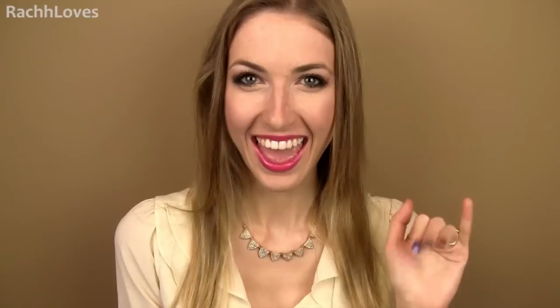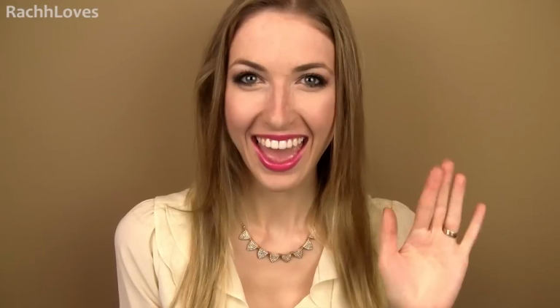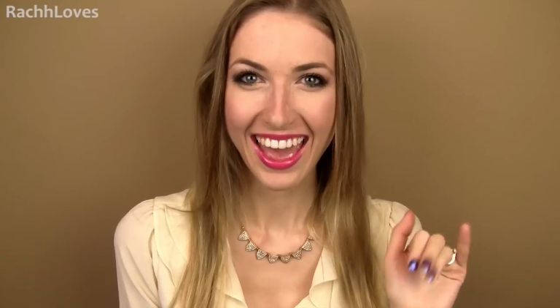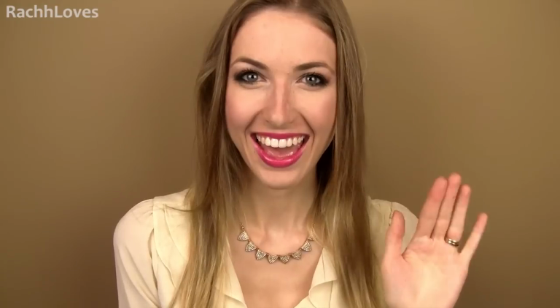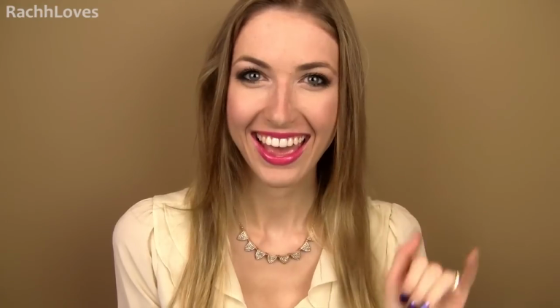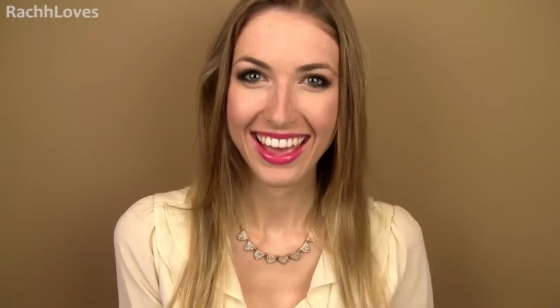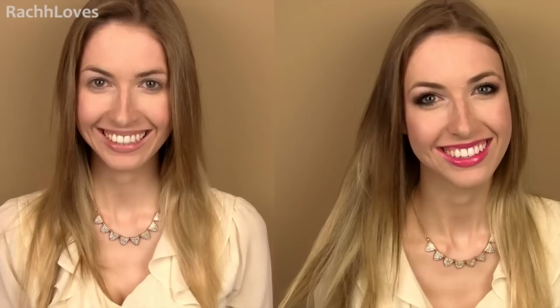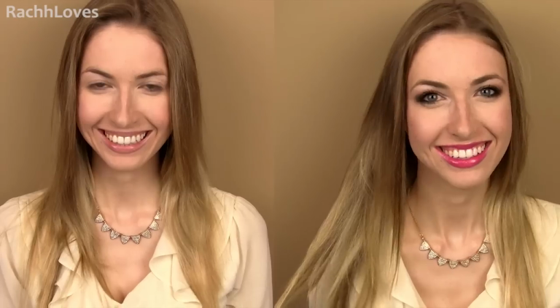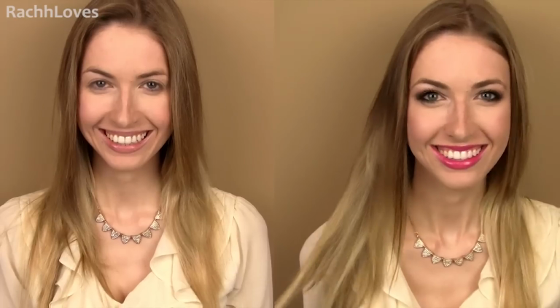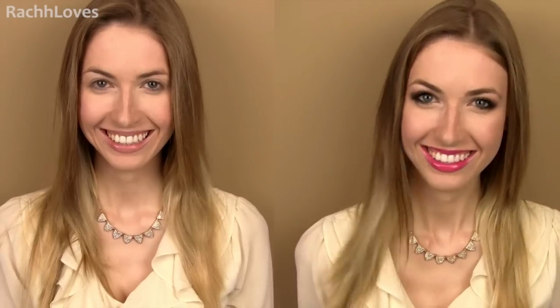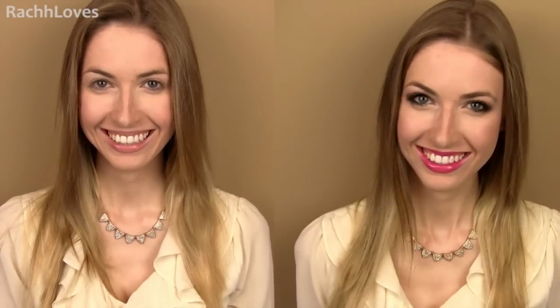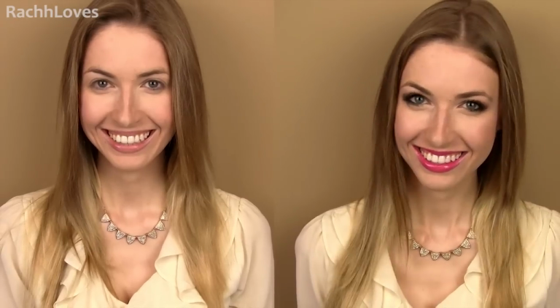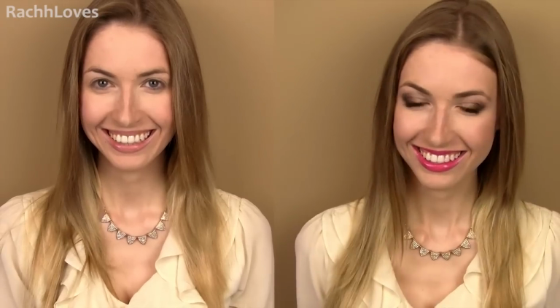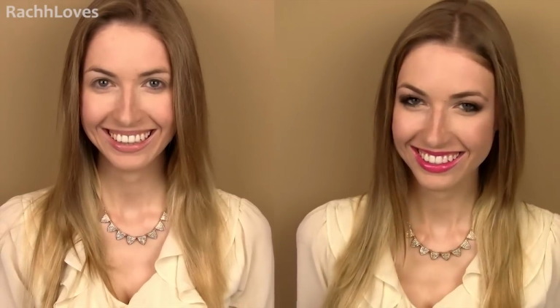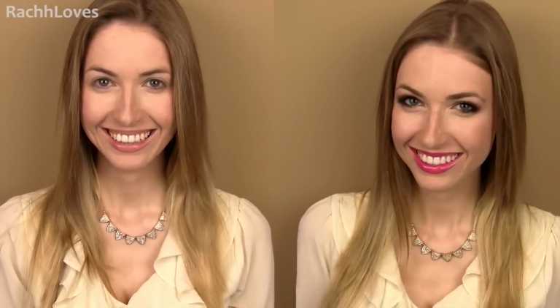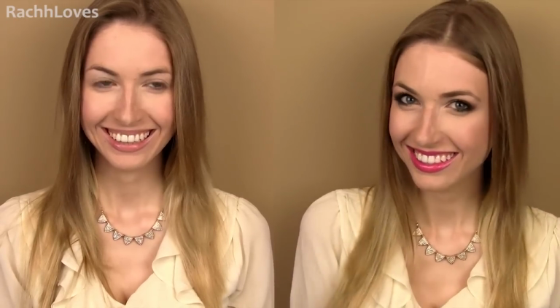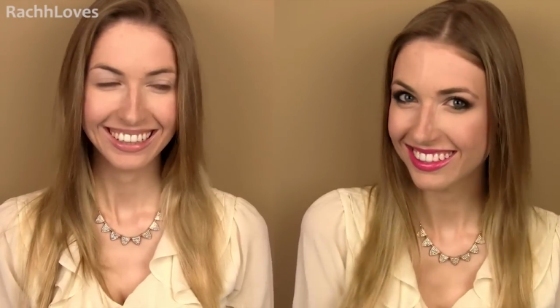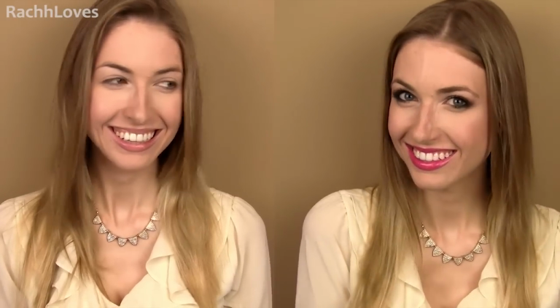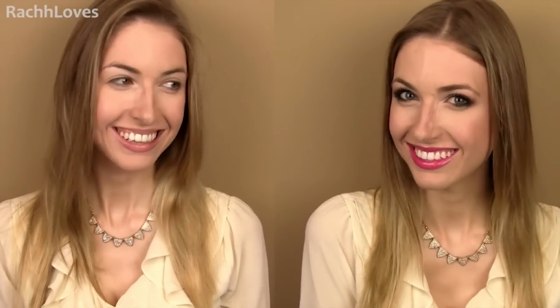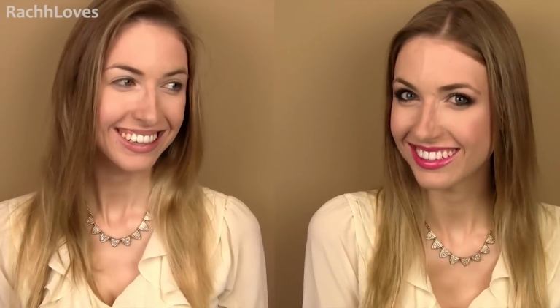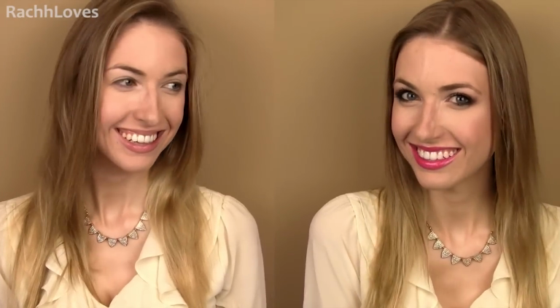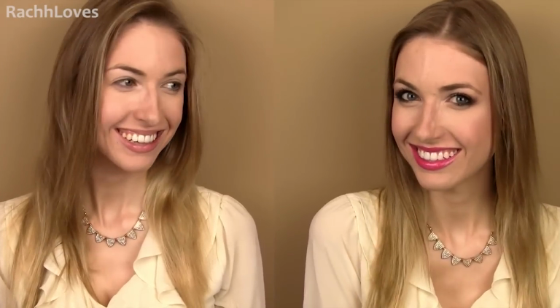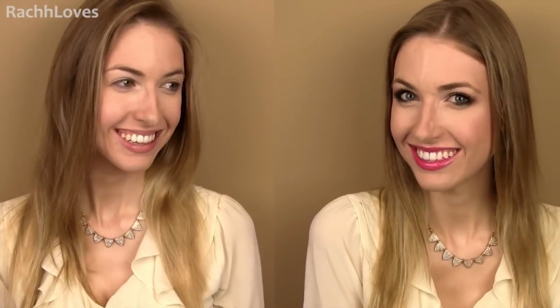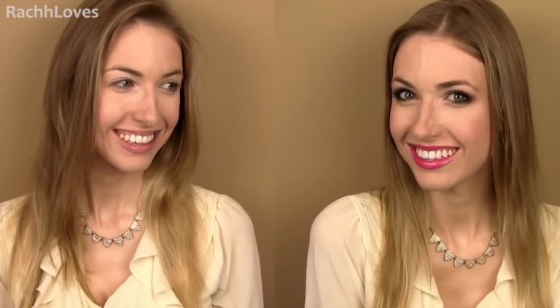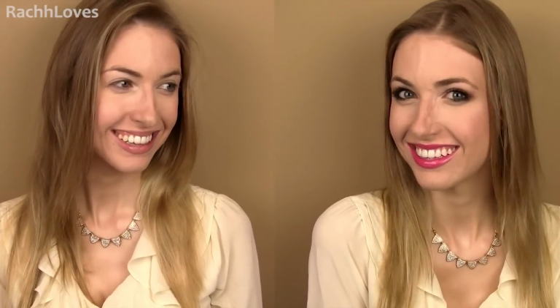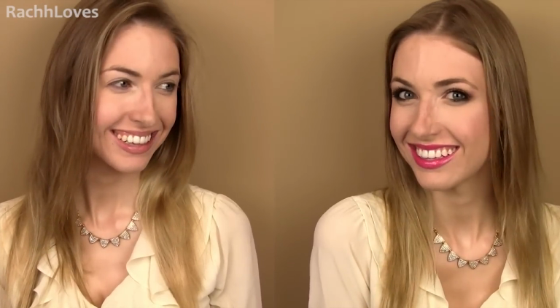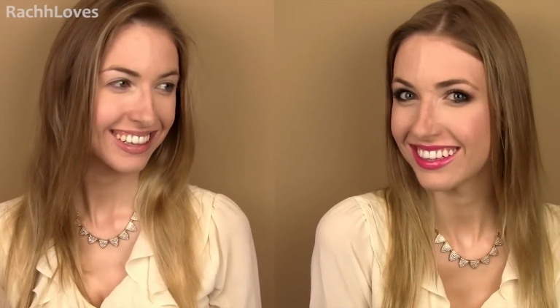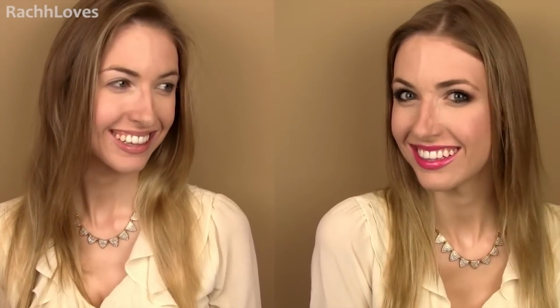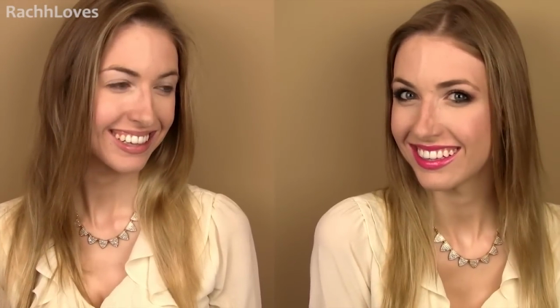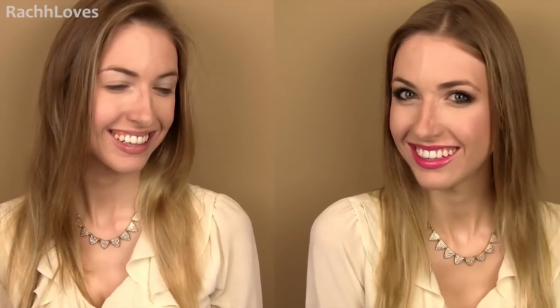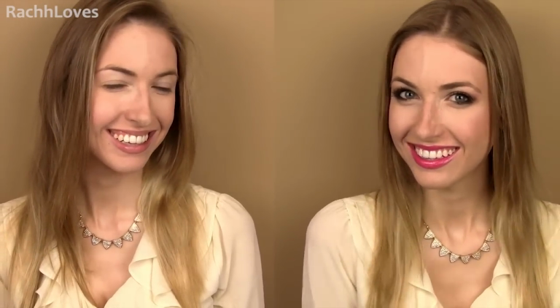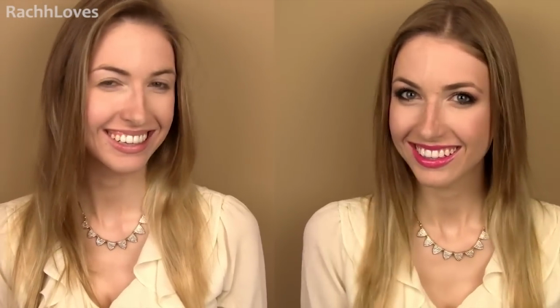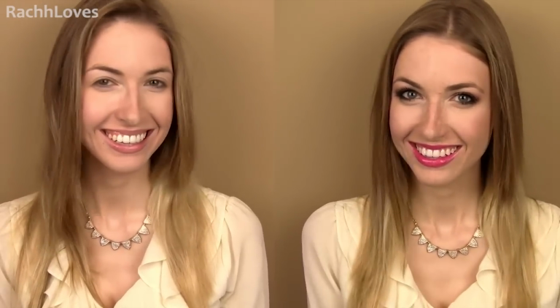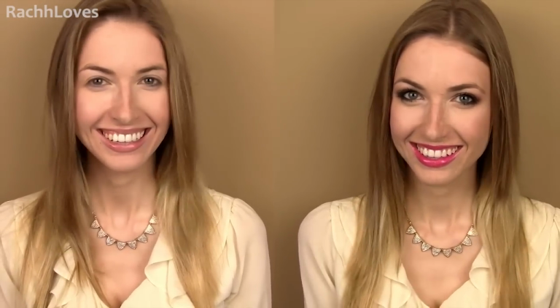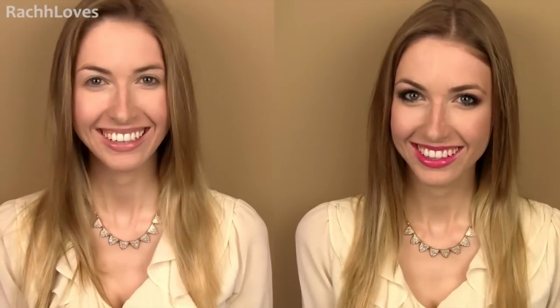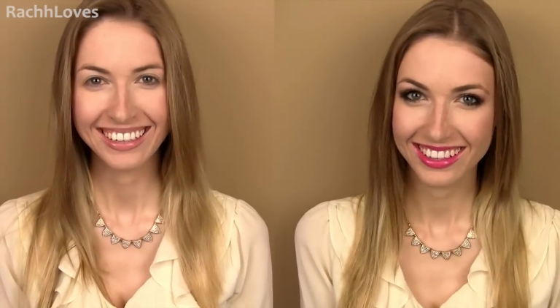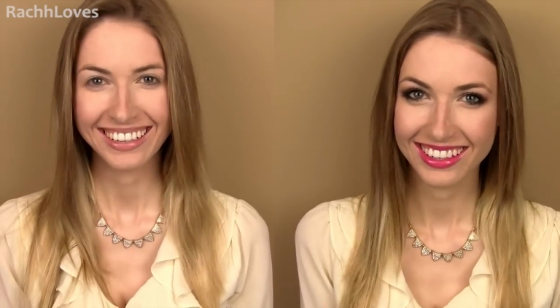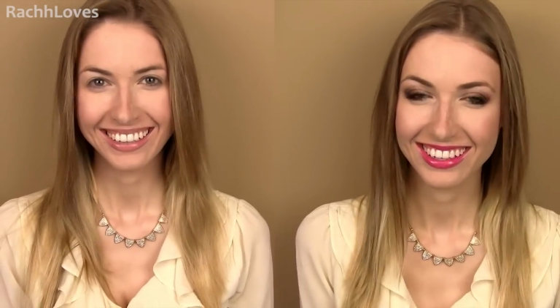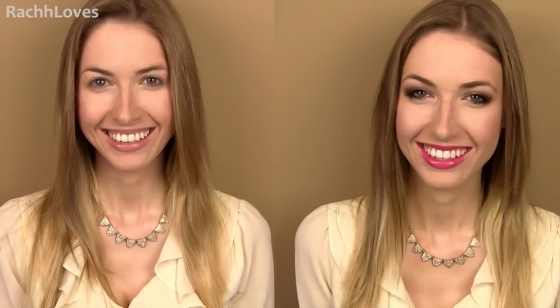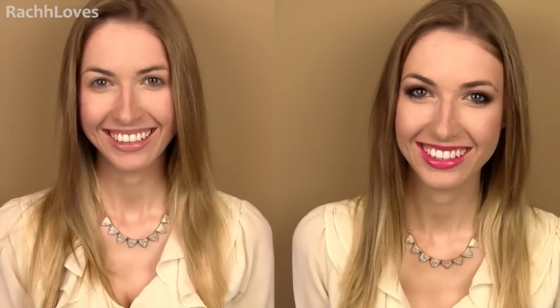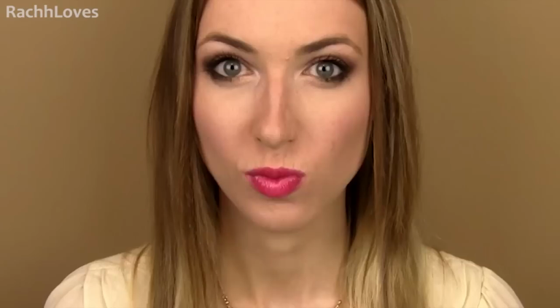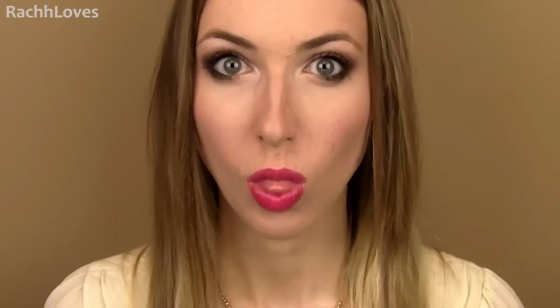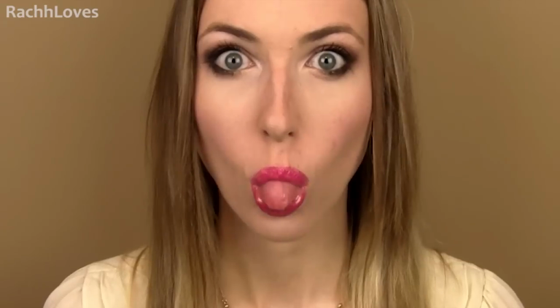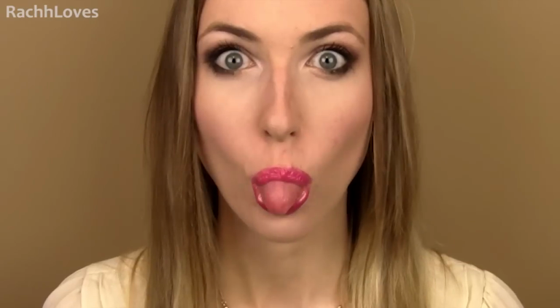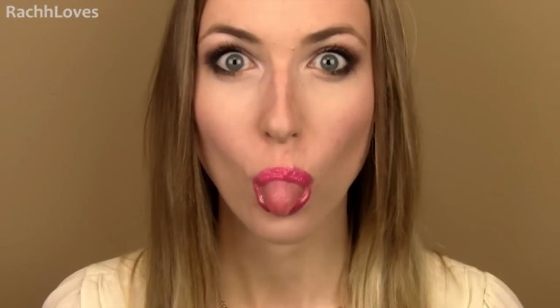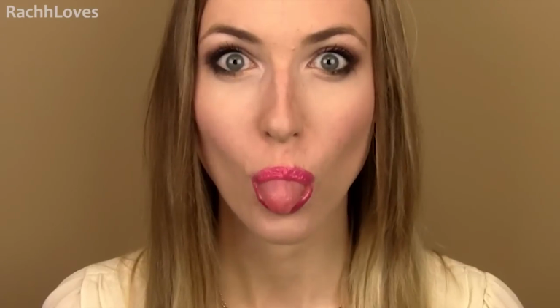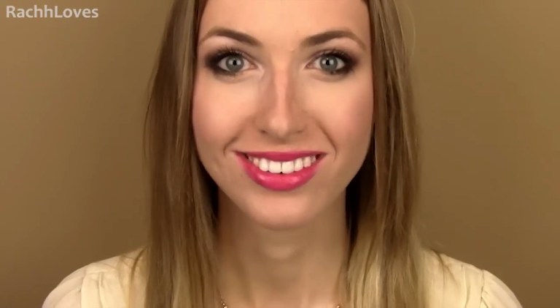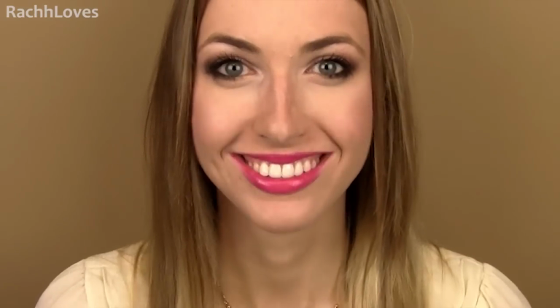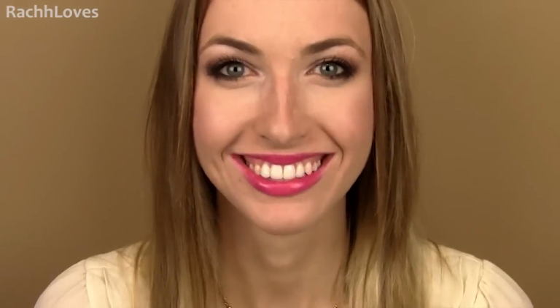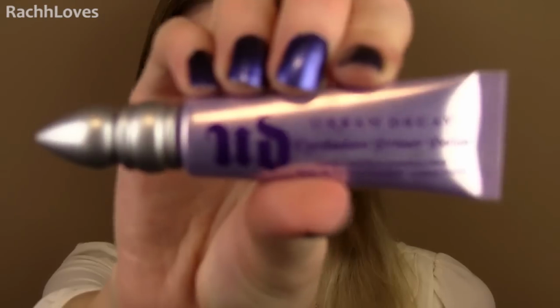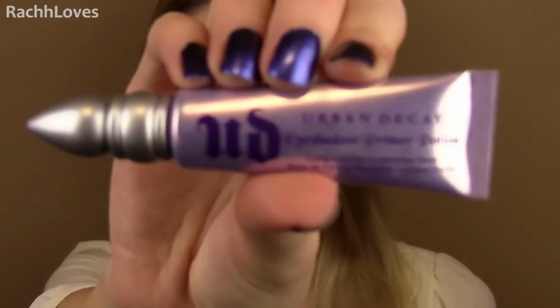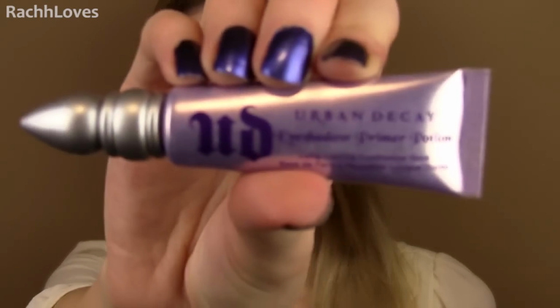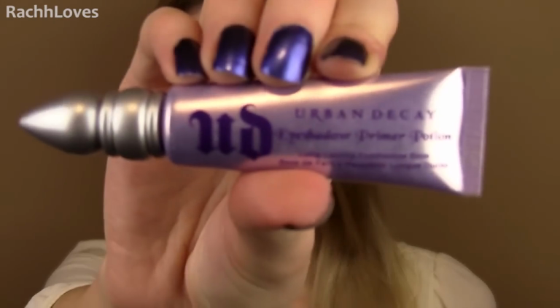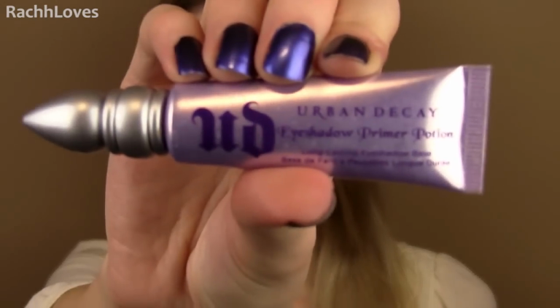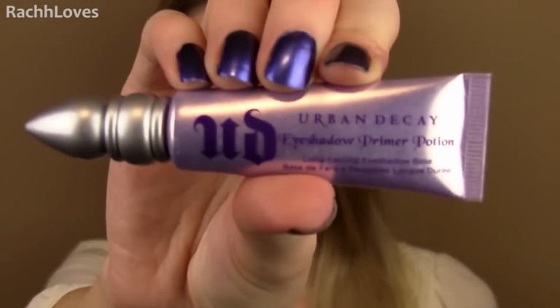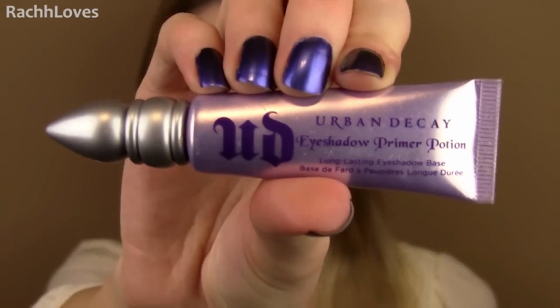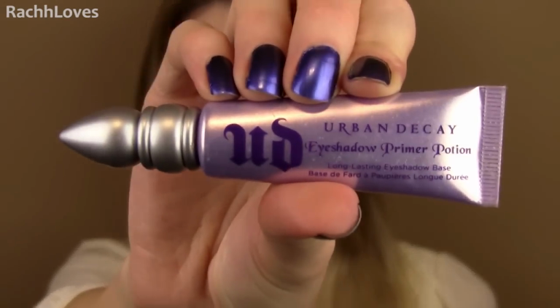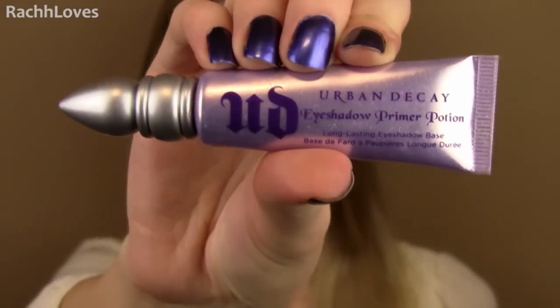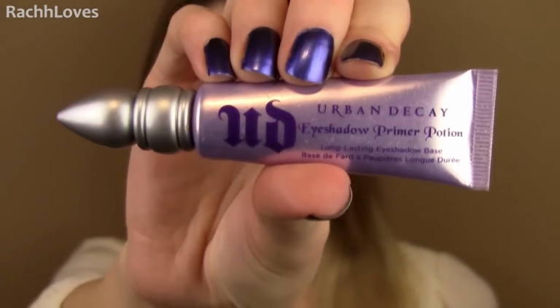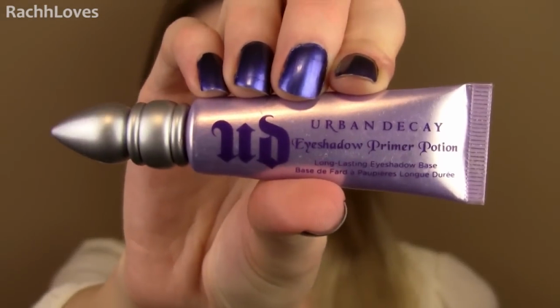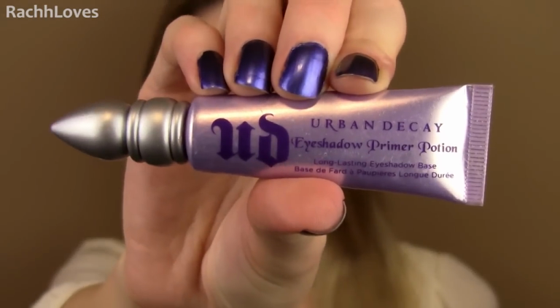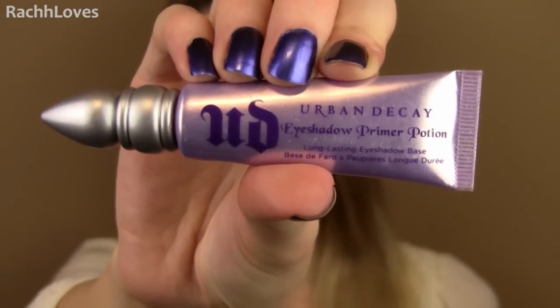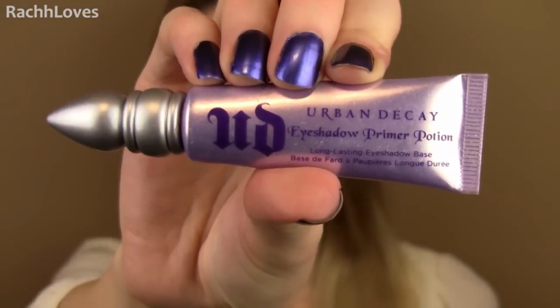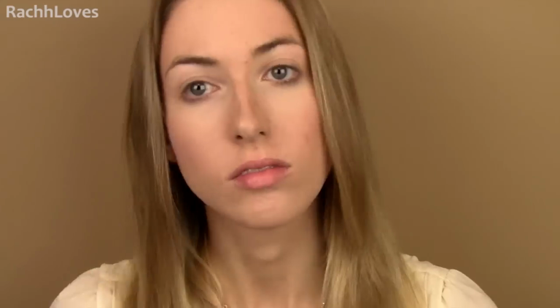Hey, hey pretty girls! Today I'm going to show you a fun twist on a classic Christmas look. Start by priming your lids as always.